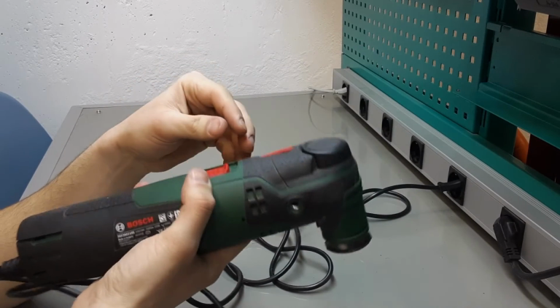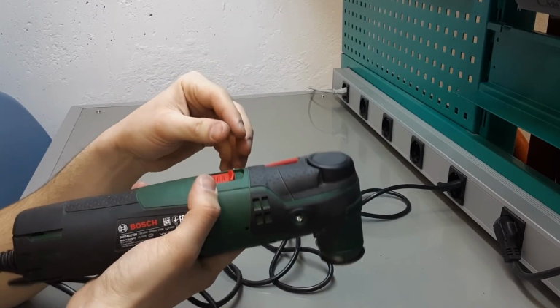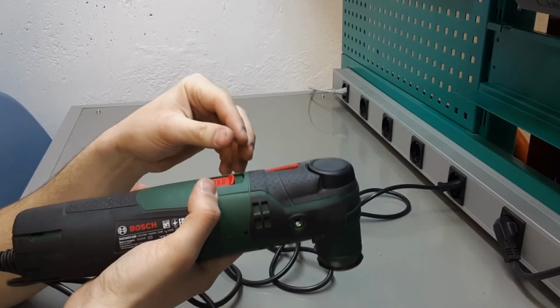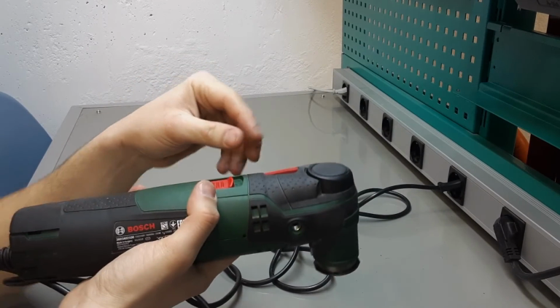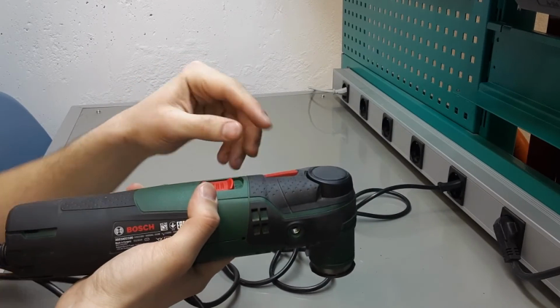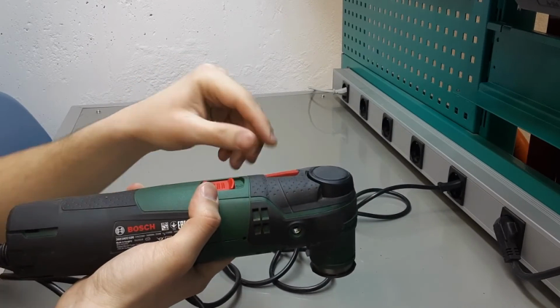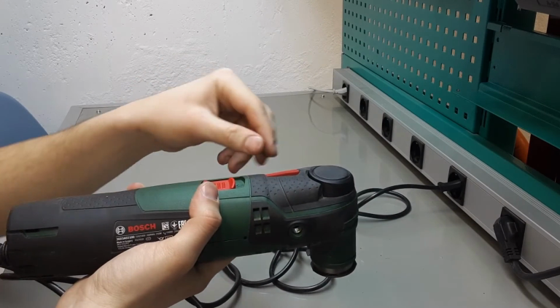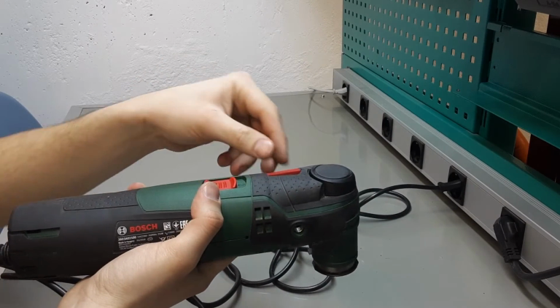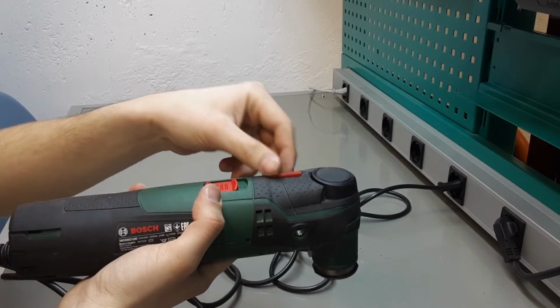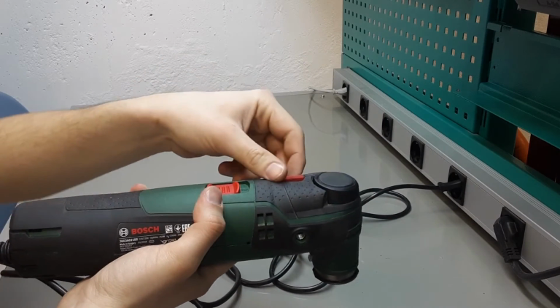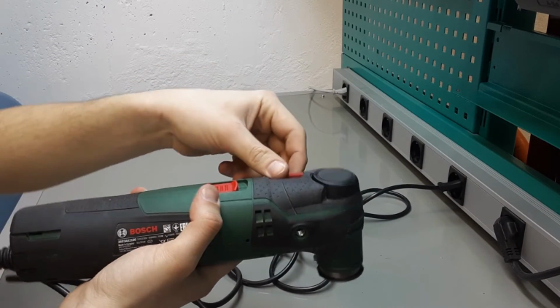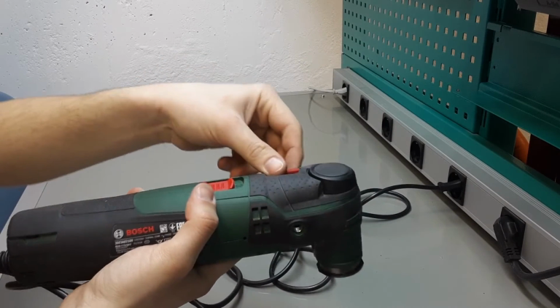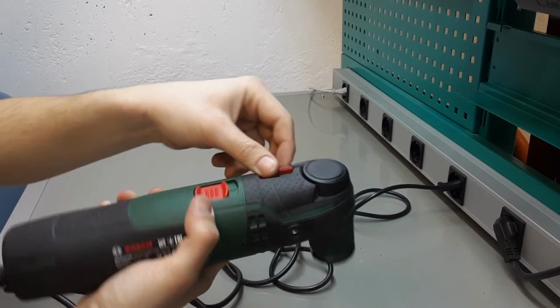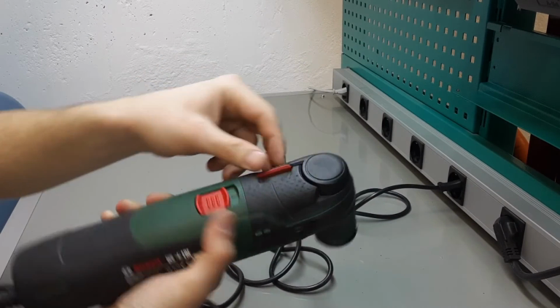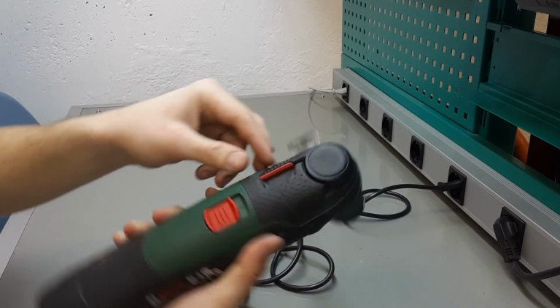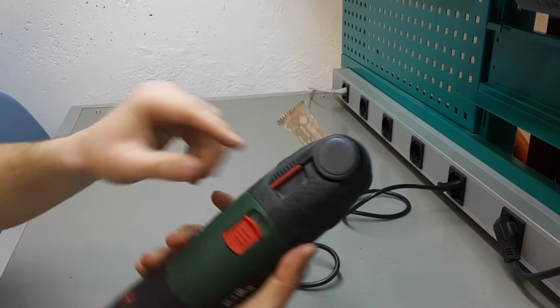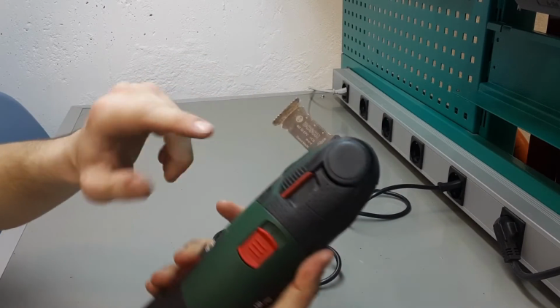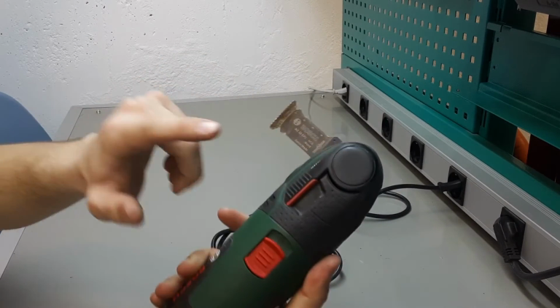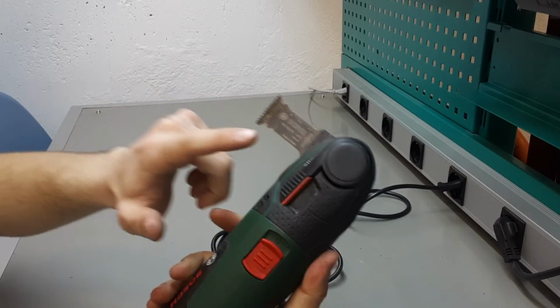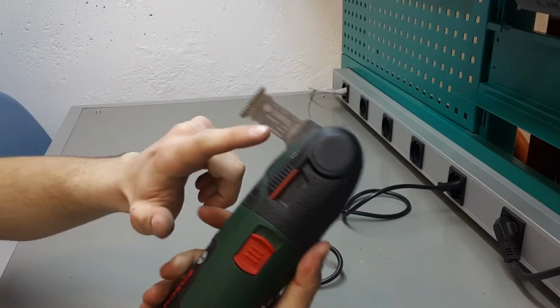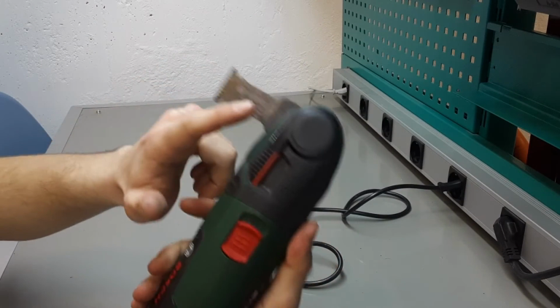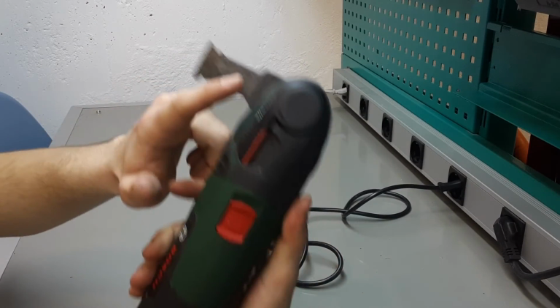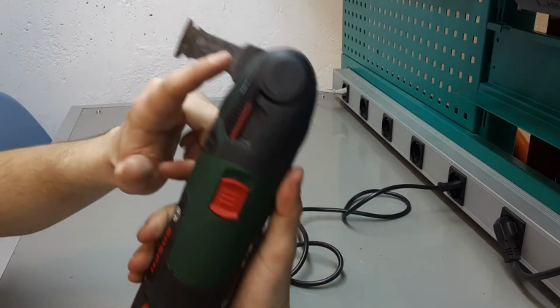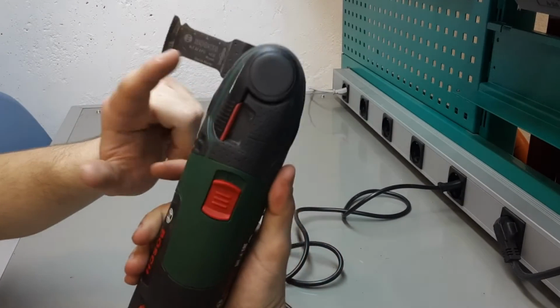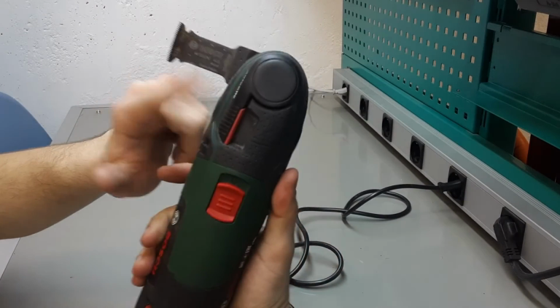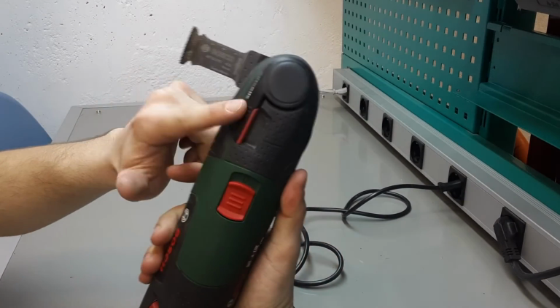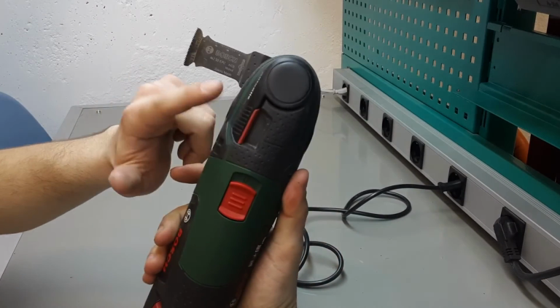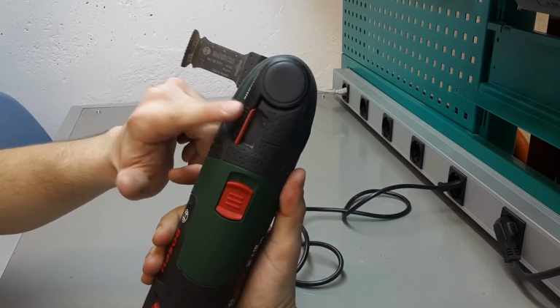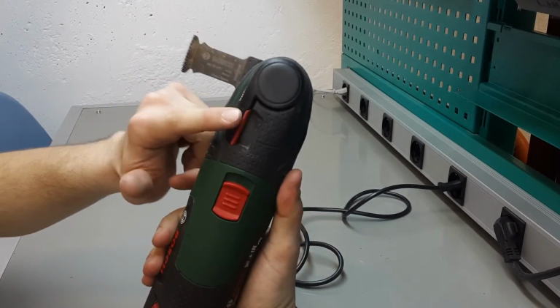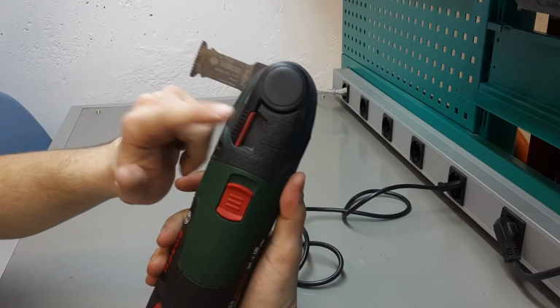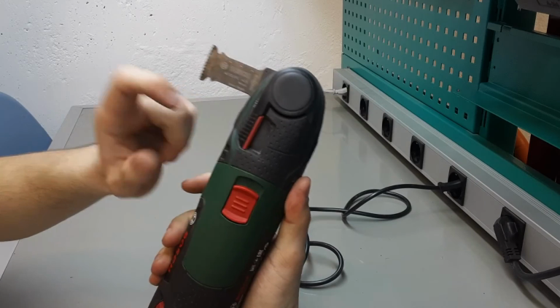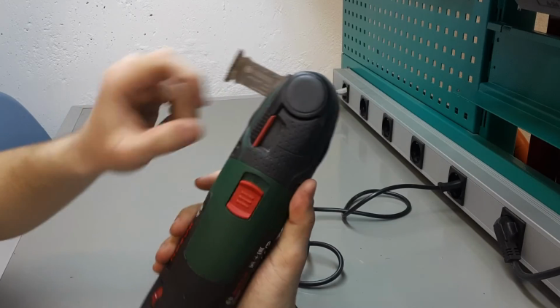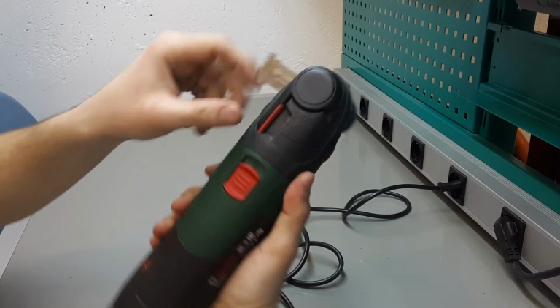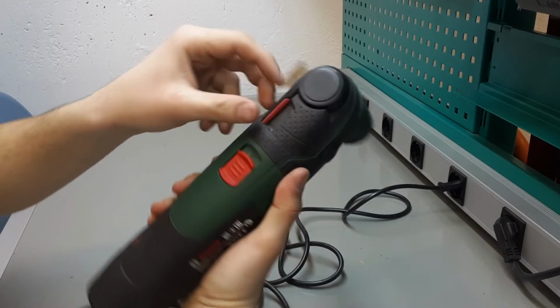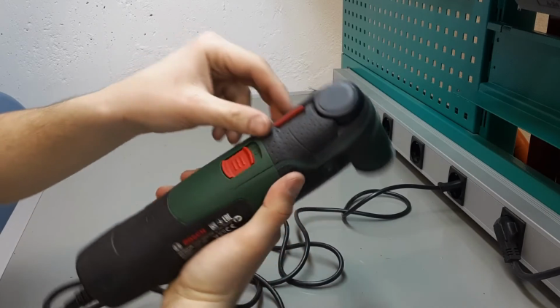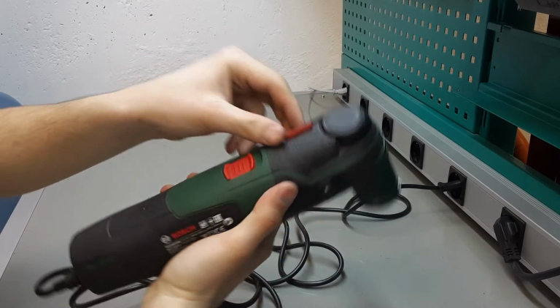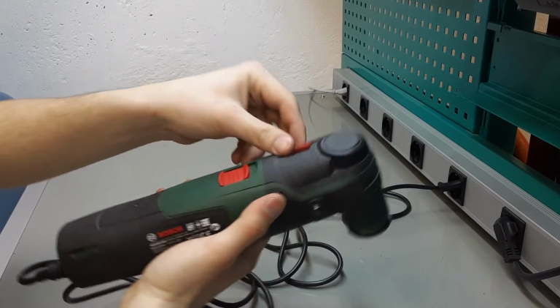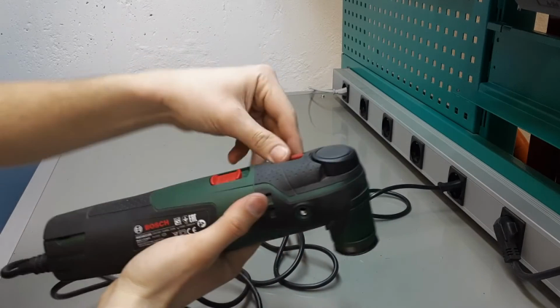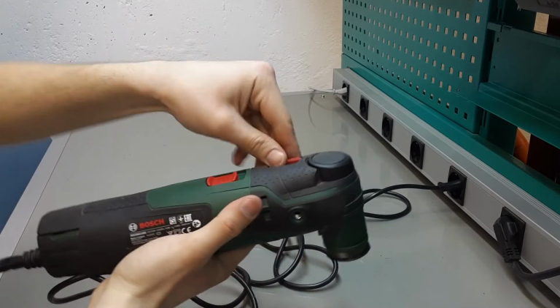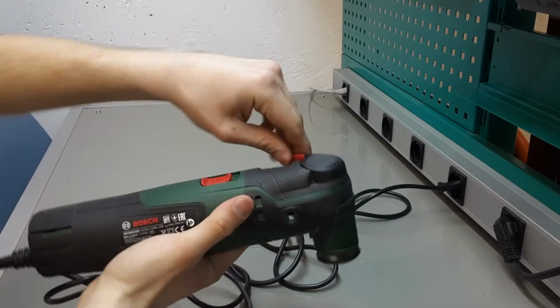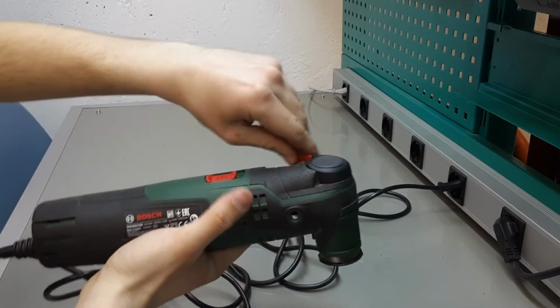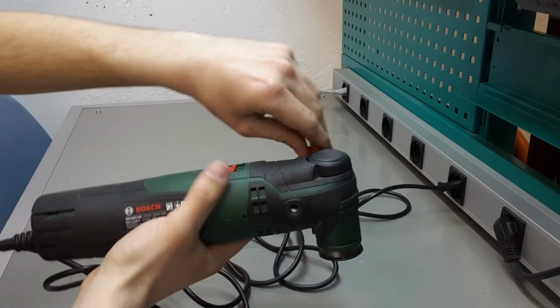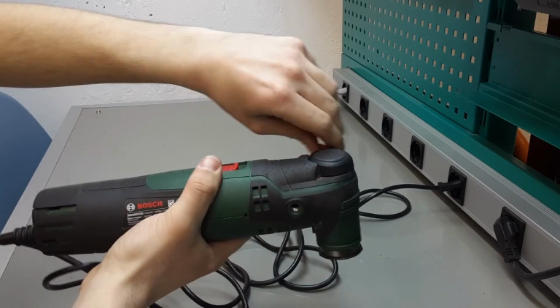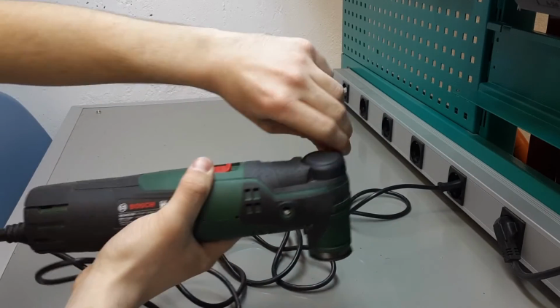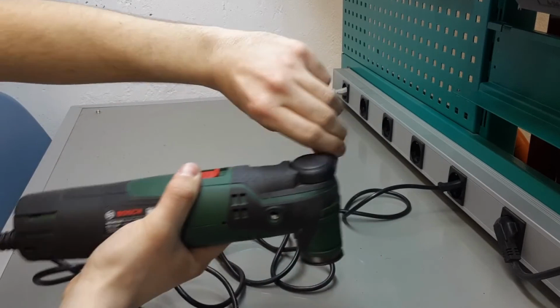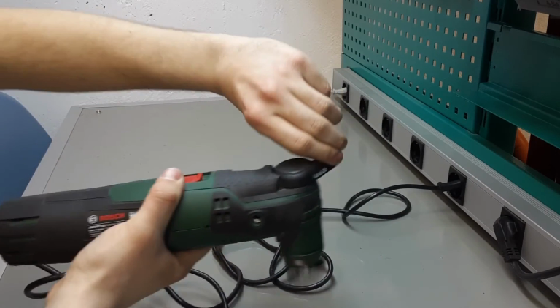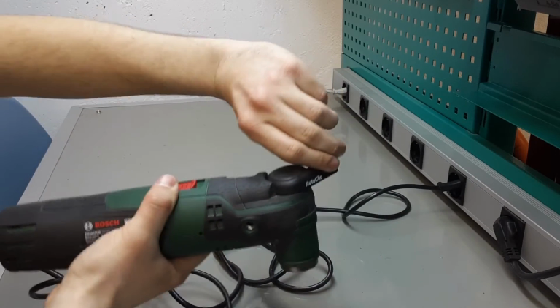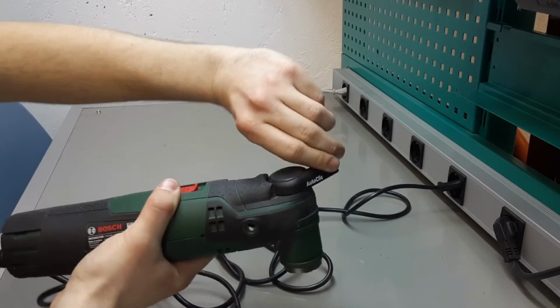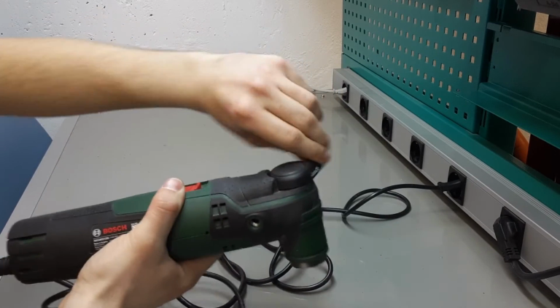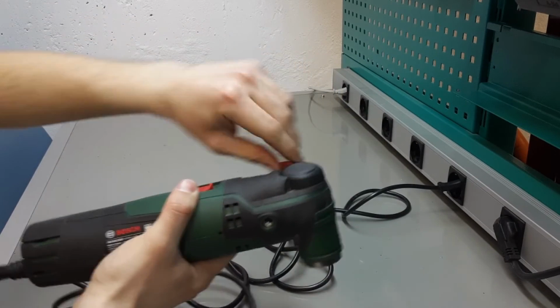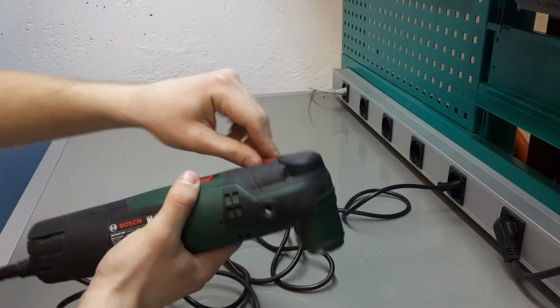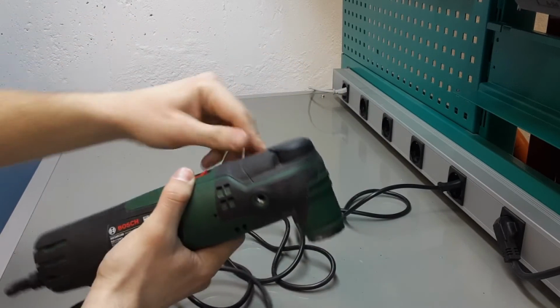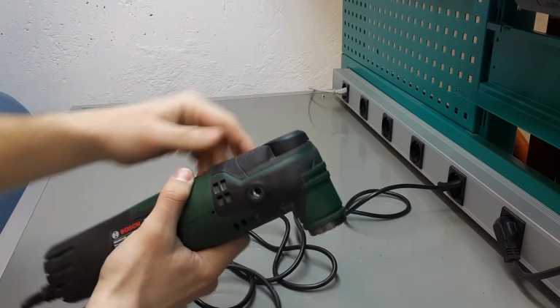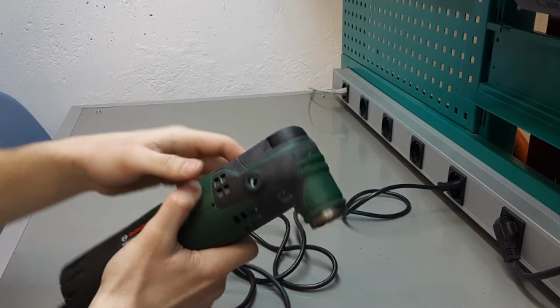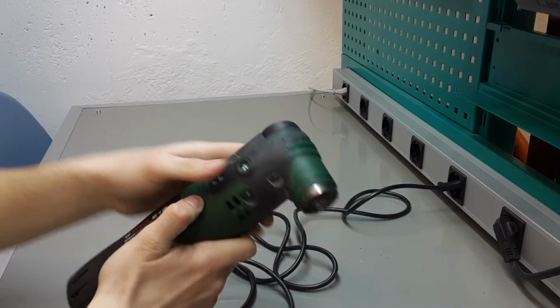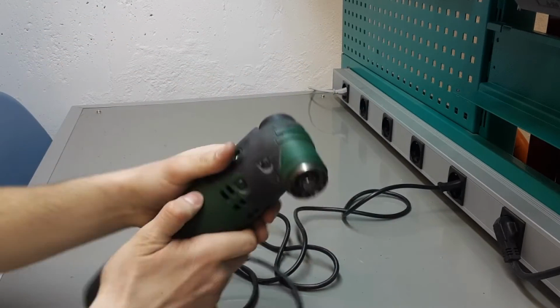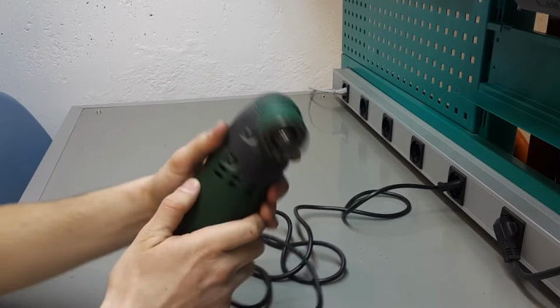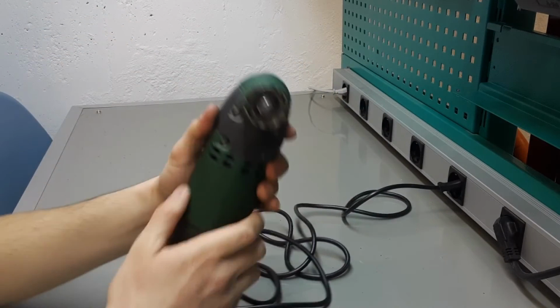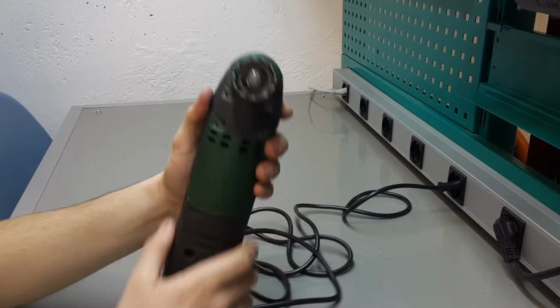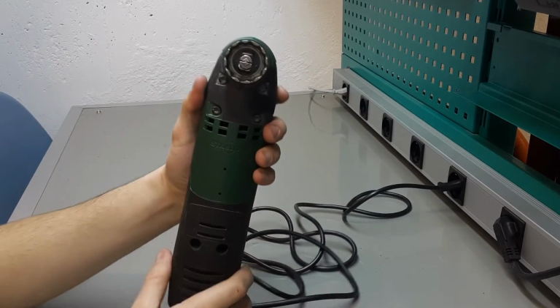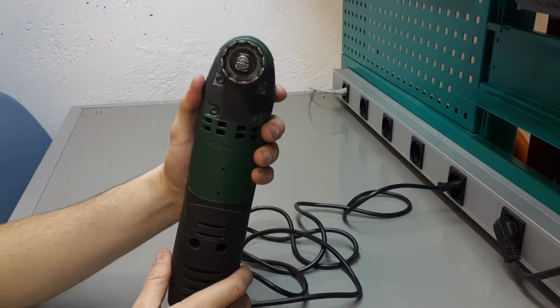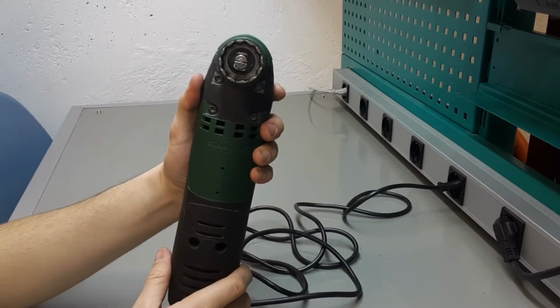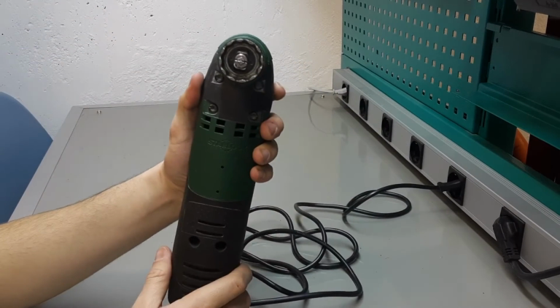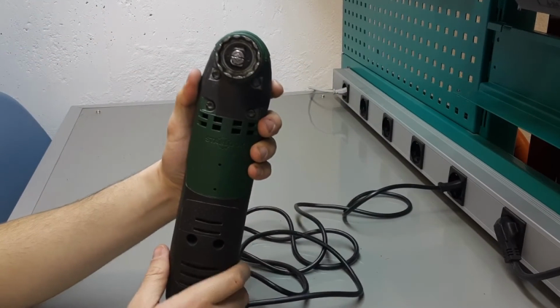To remove the head, turn the lever as shown in the video. Then the clamps will be unlocked and the head will be freed.